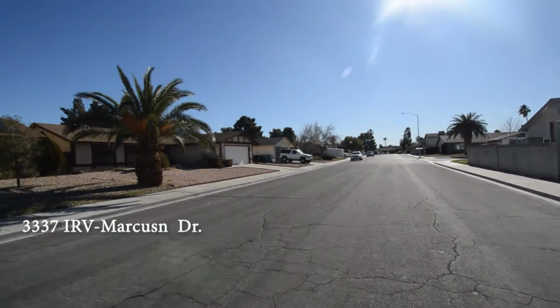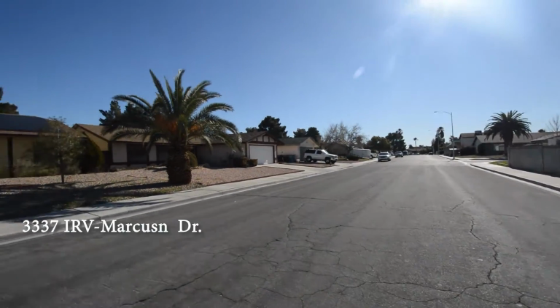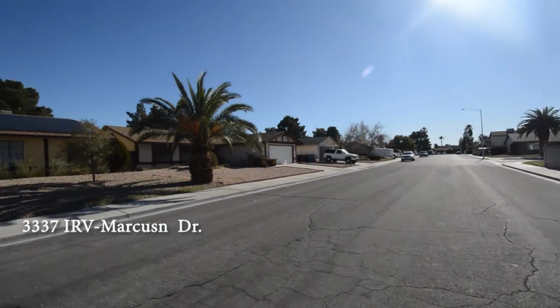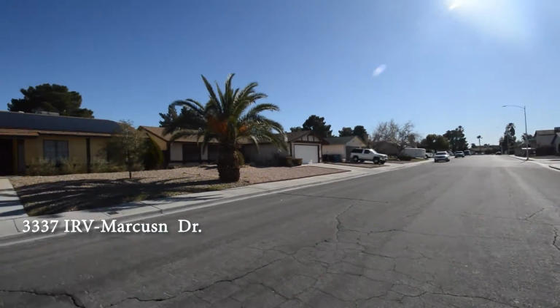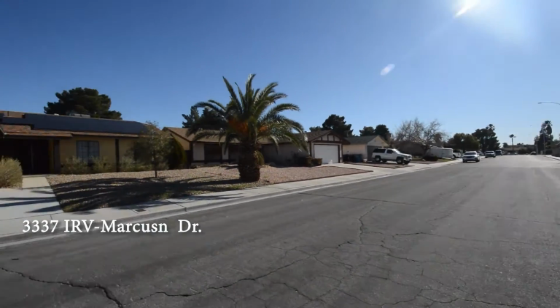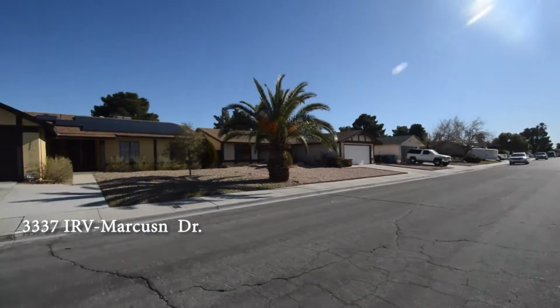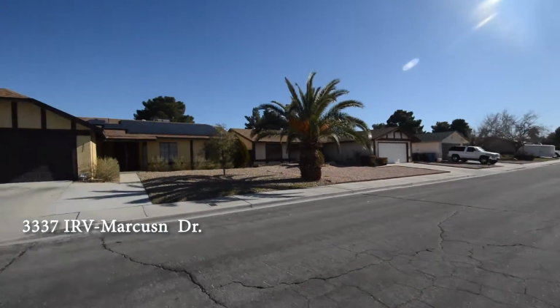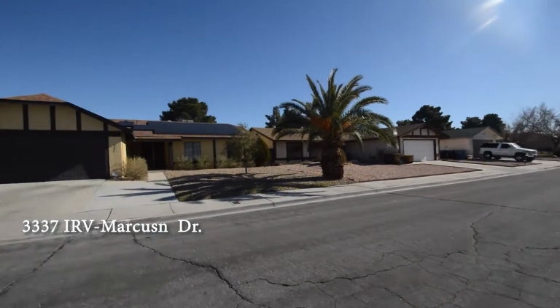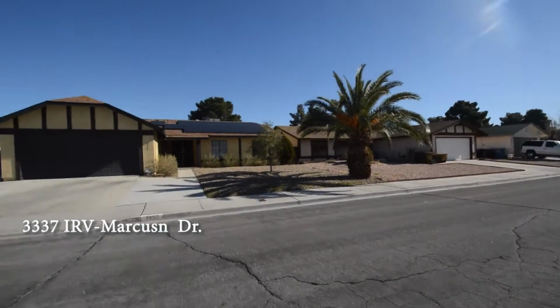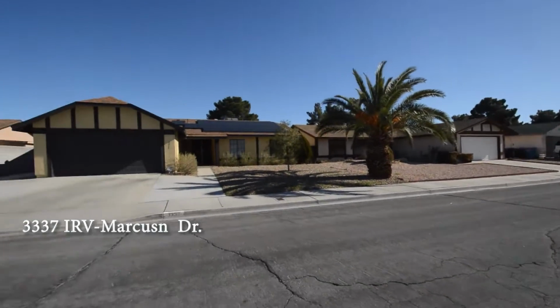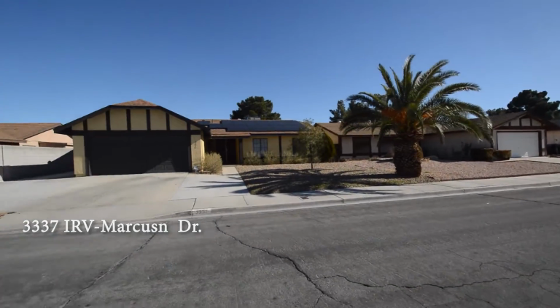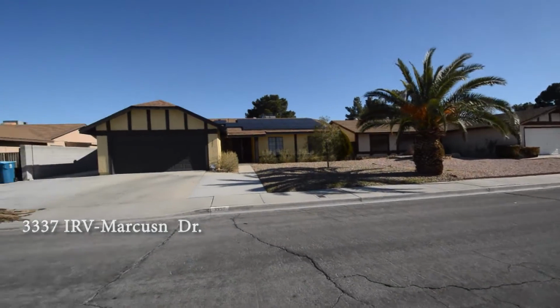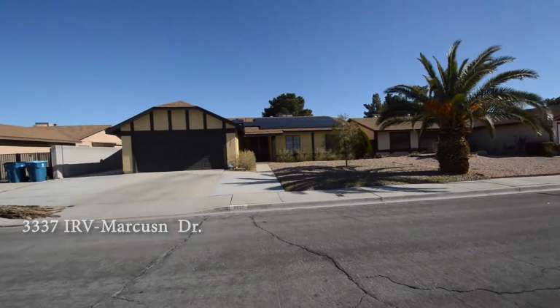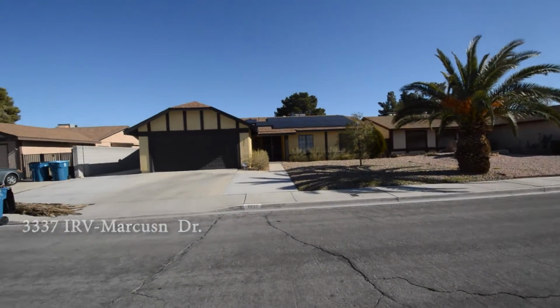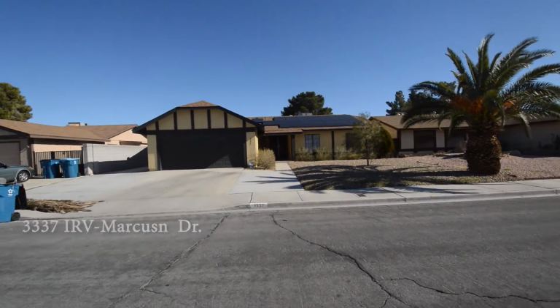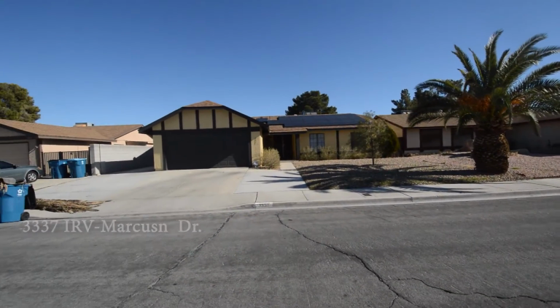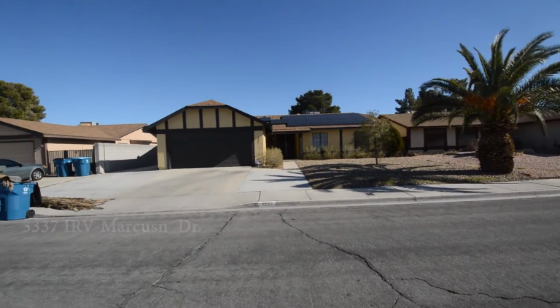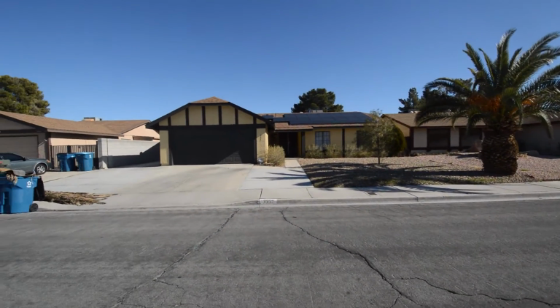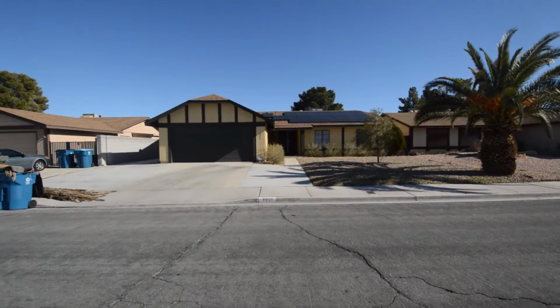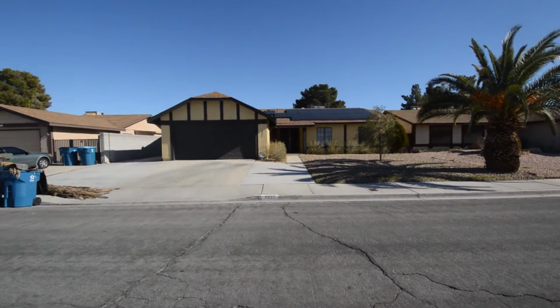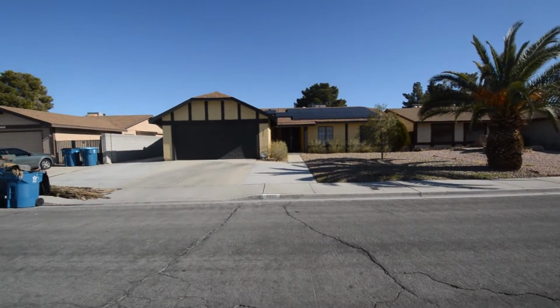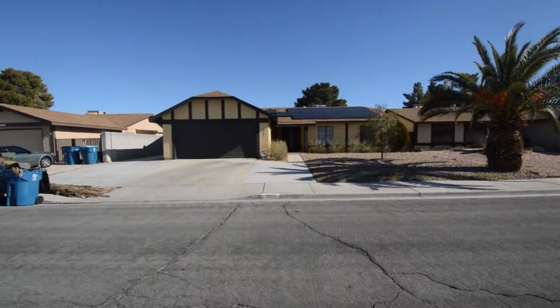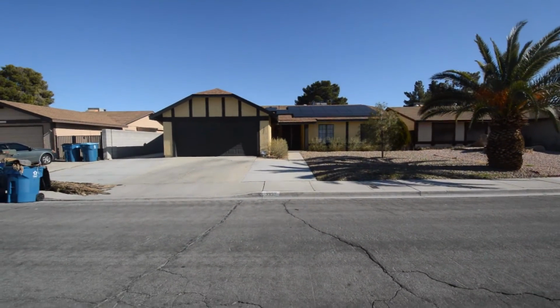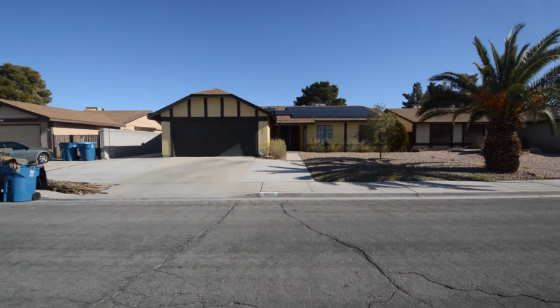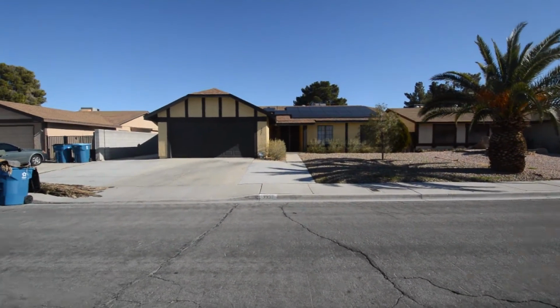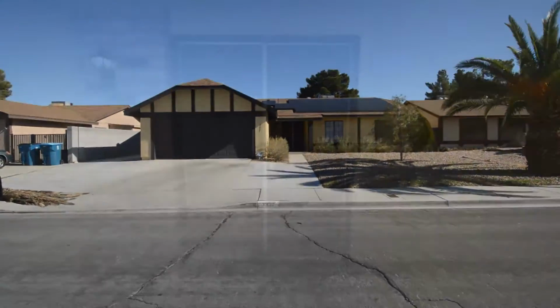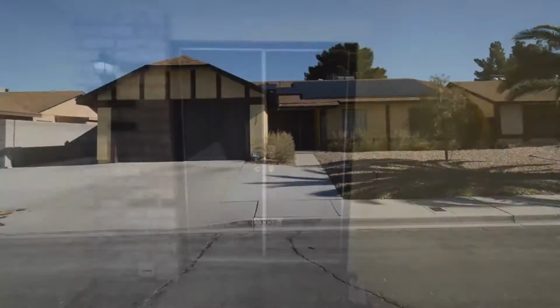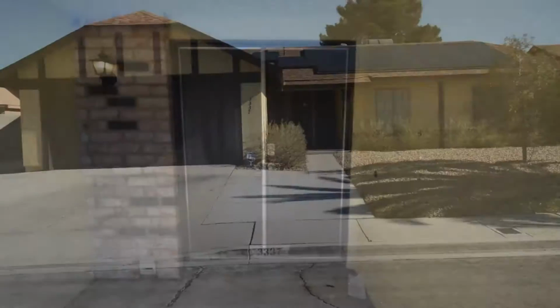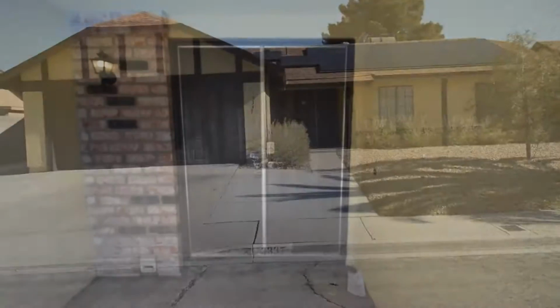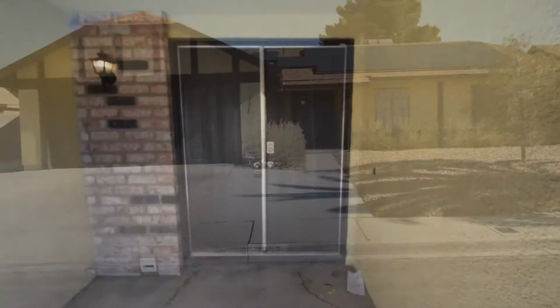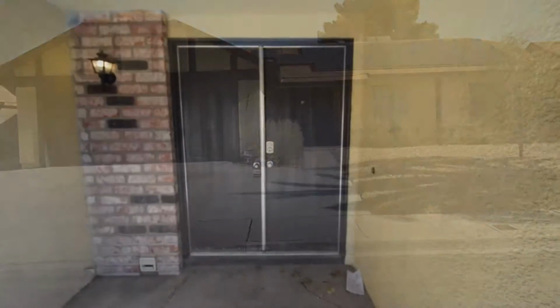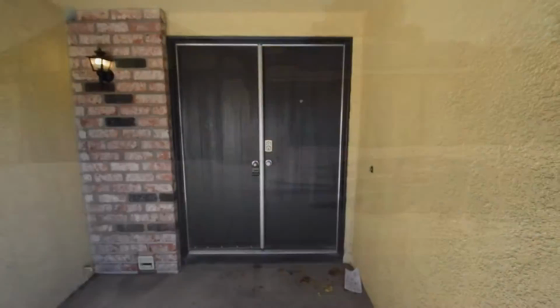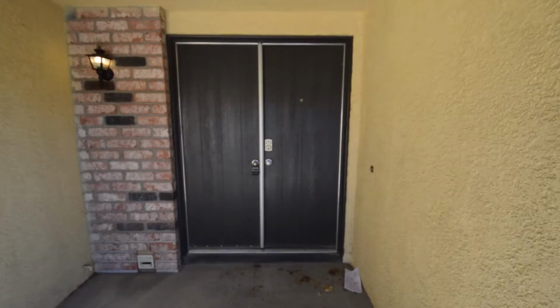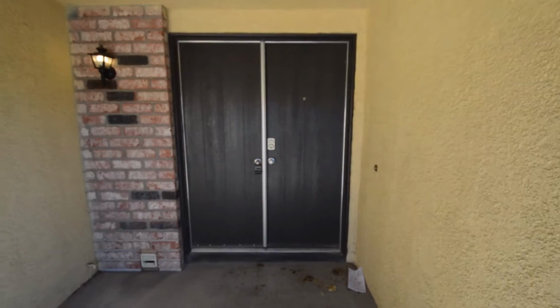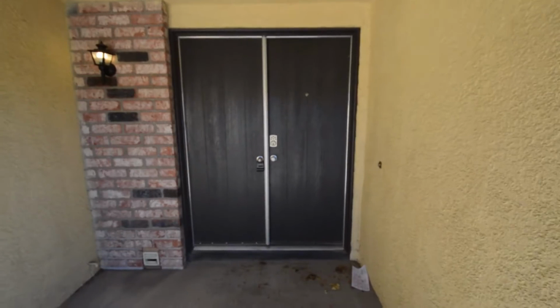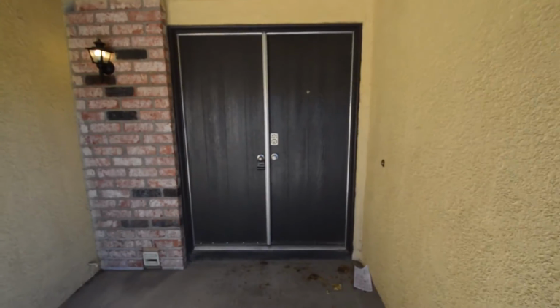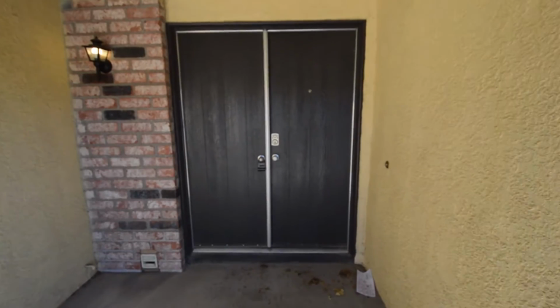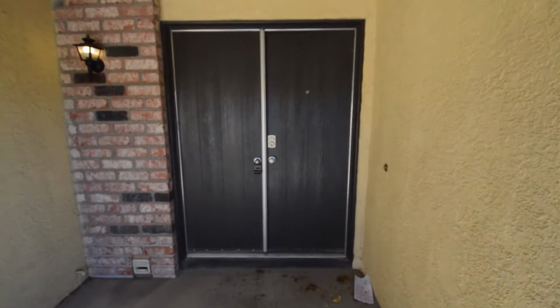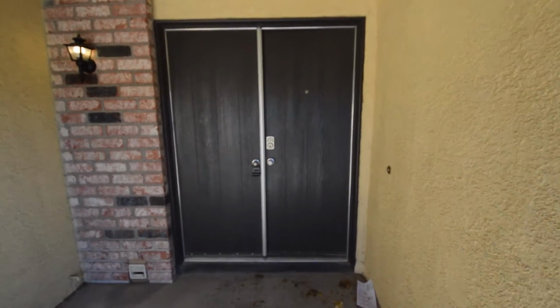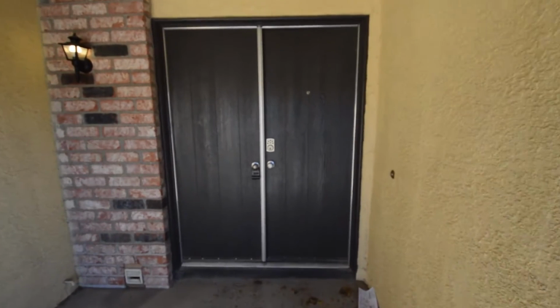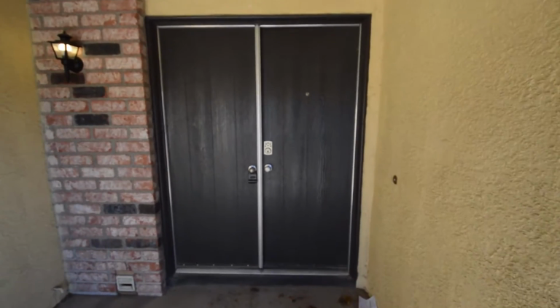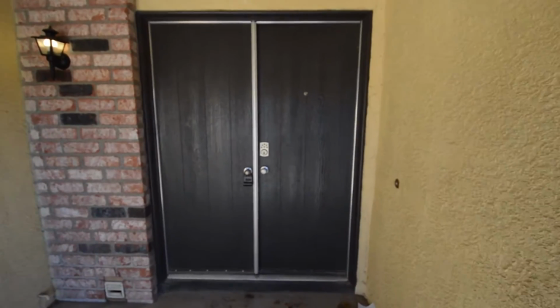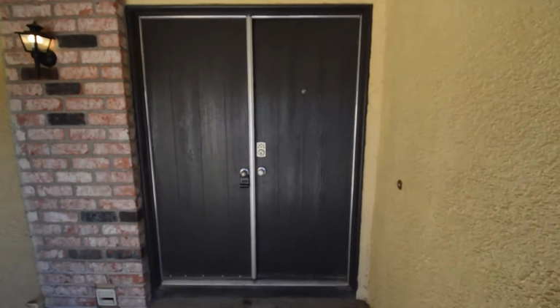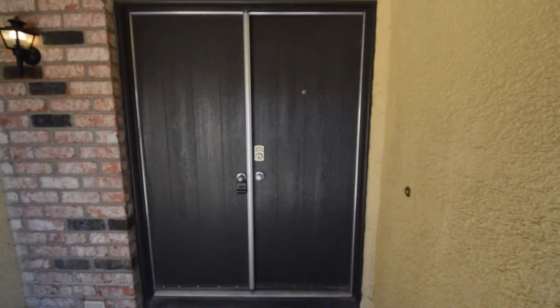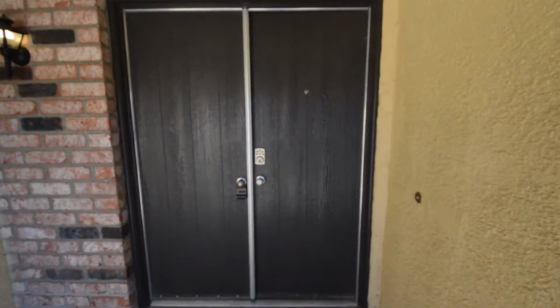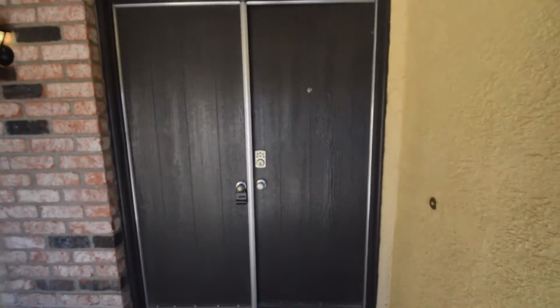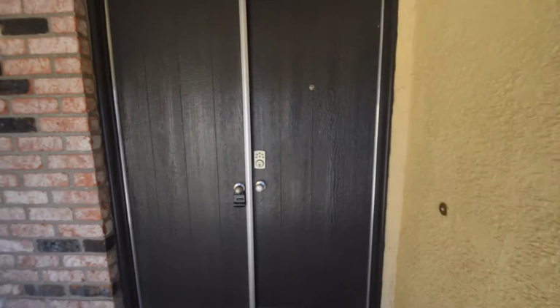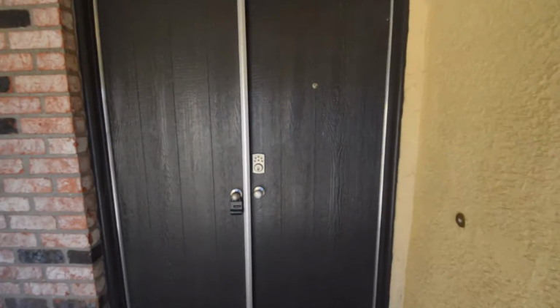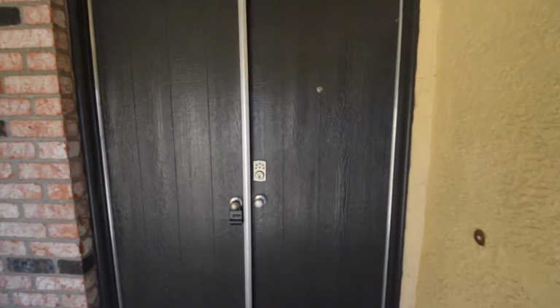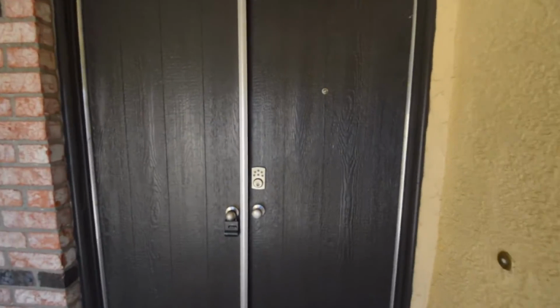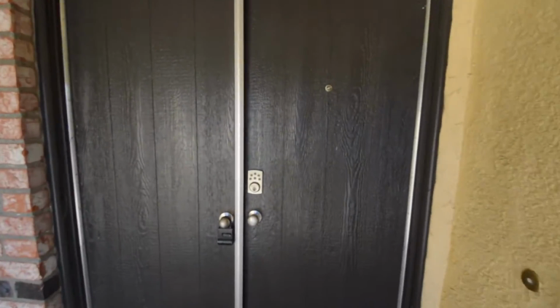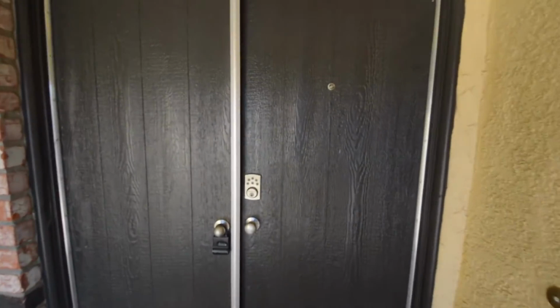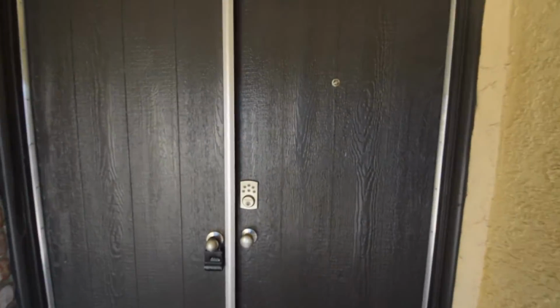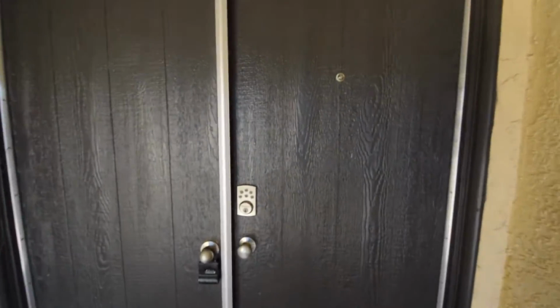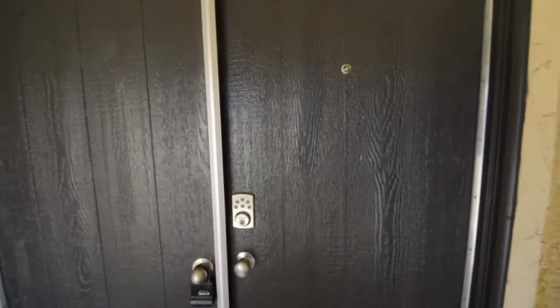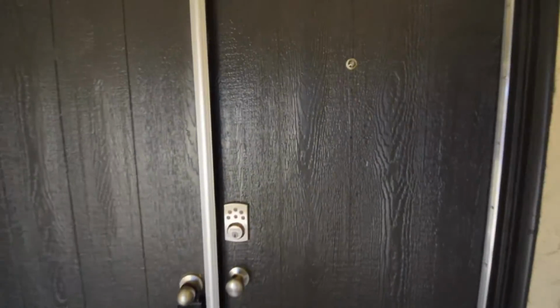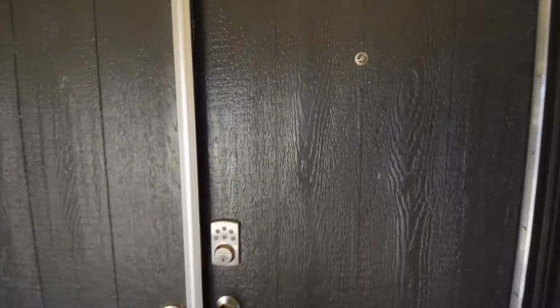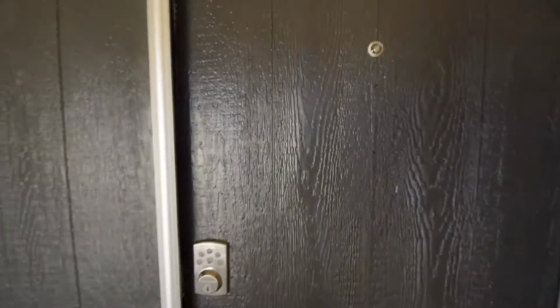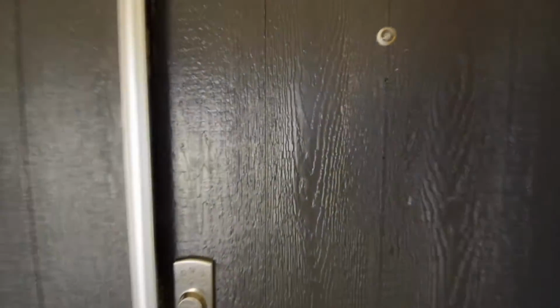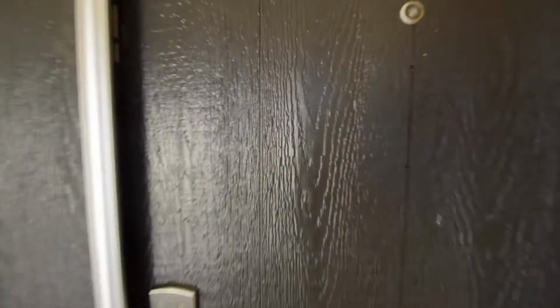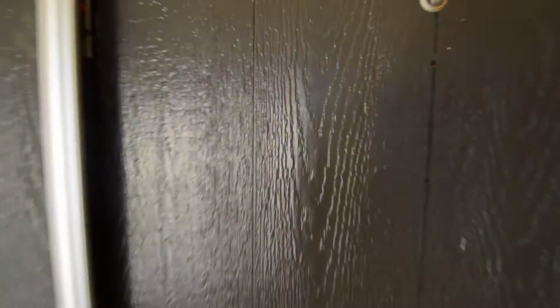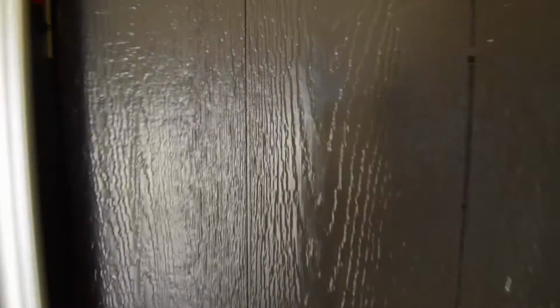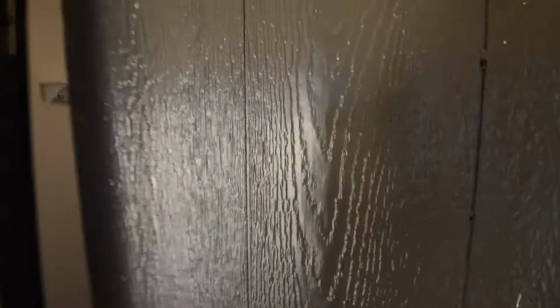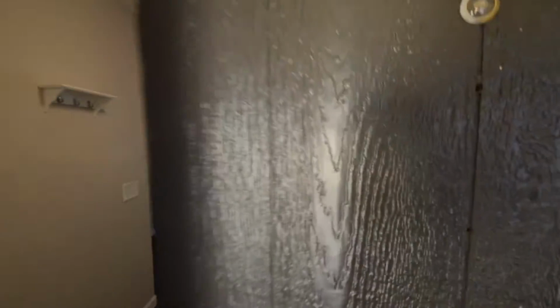The home features an open floor plan with a formal living and dining, family room, full kitchen, three bedrooms, two bathrooms and attached two-car garage.